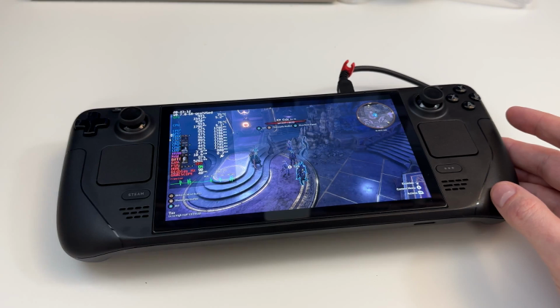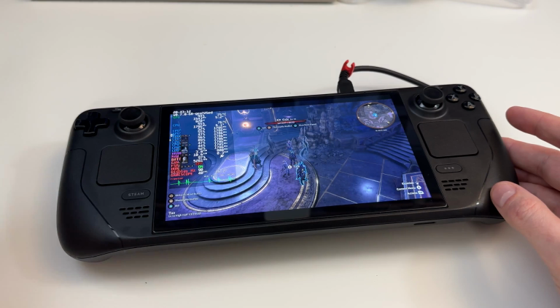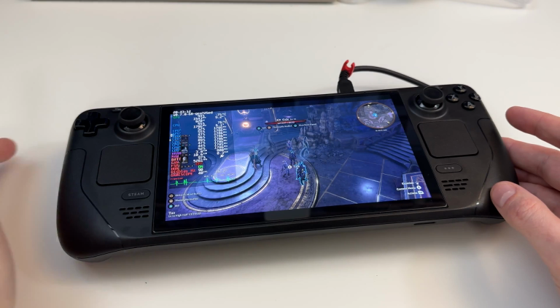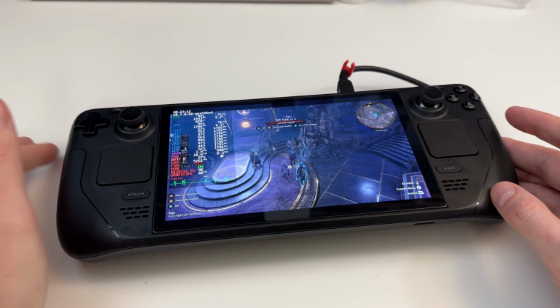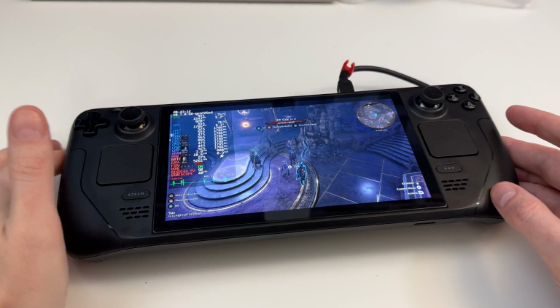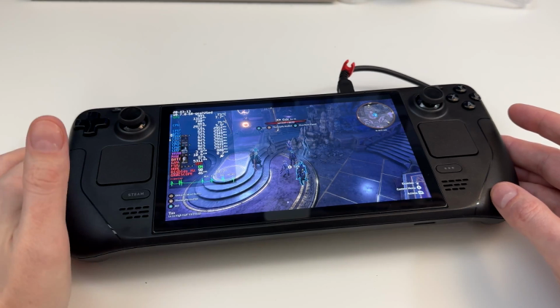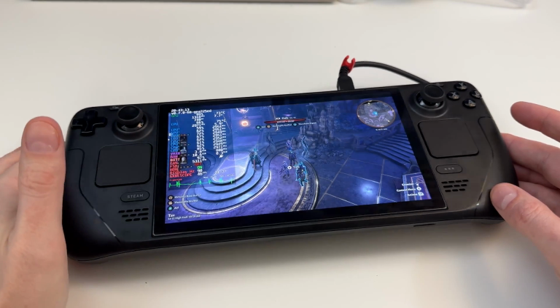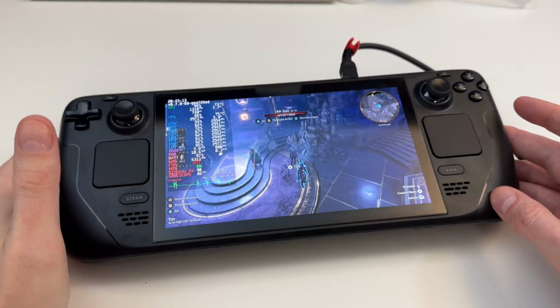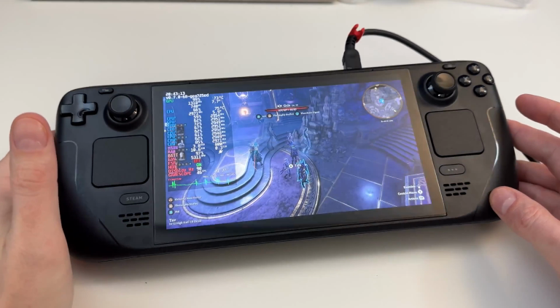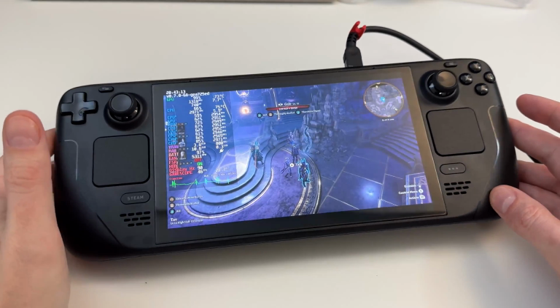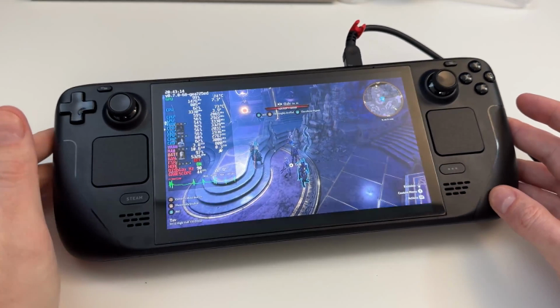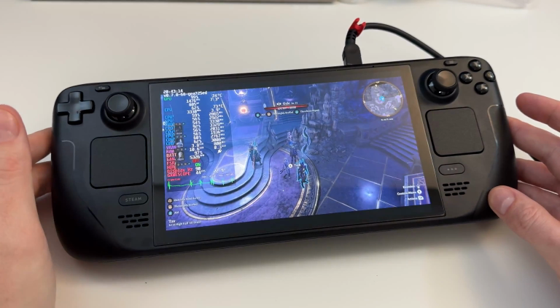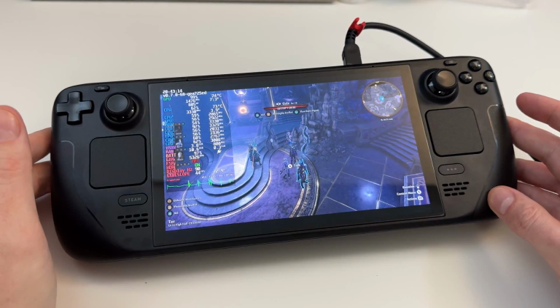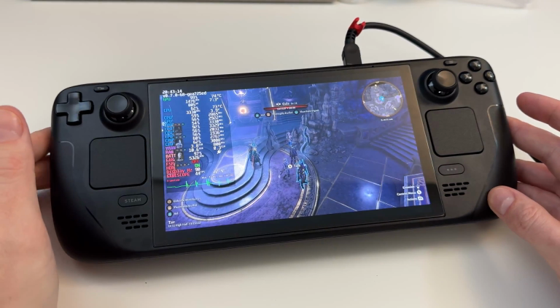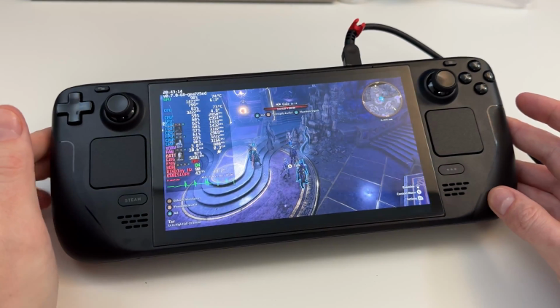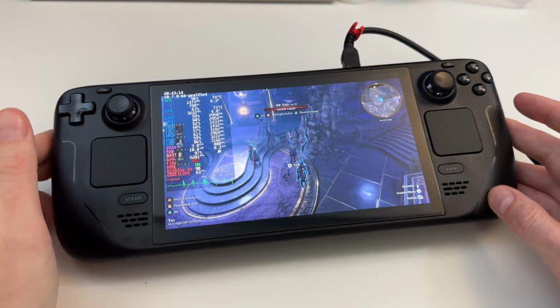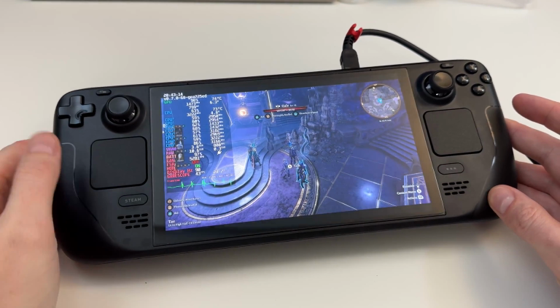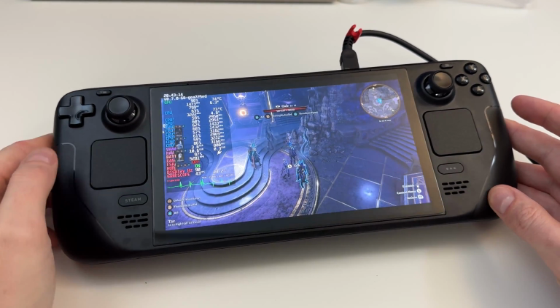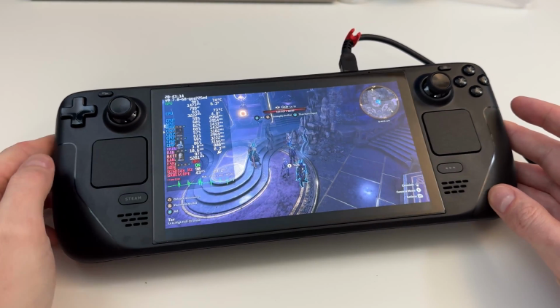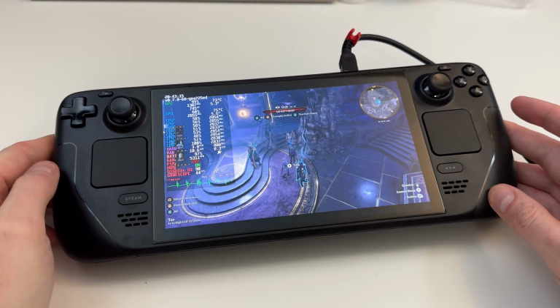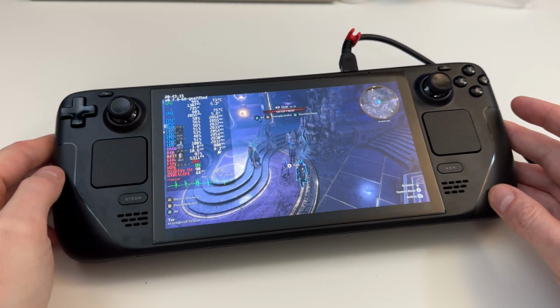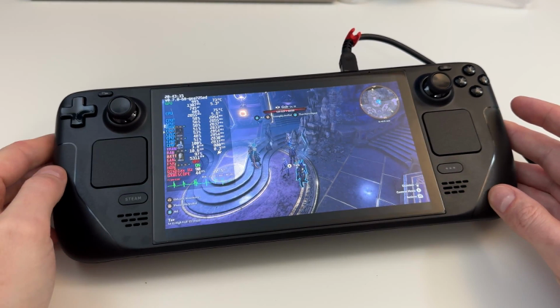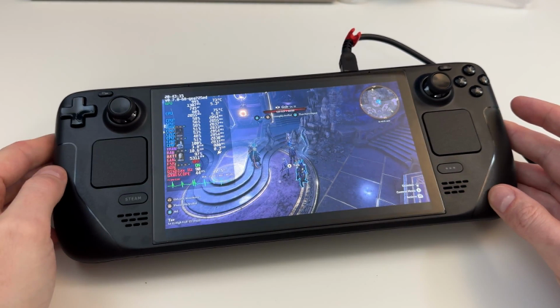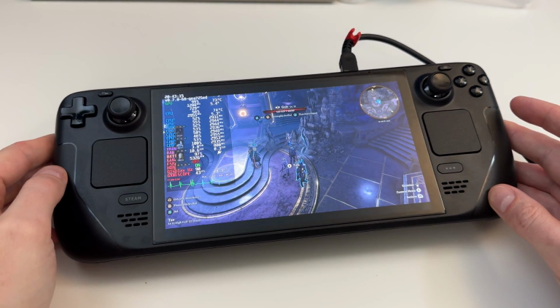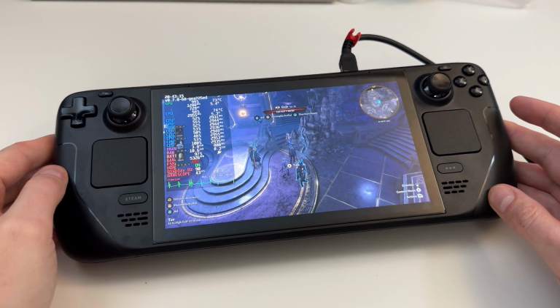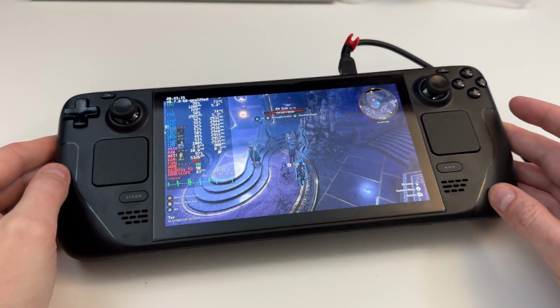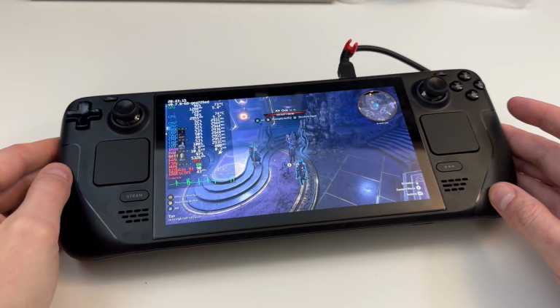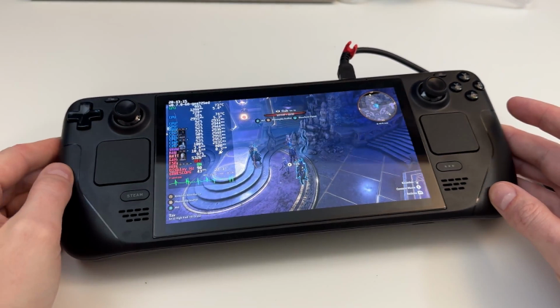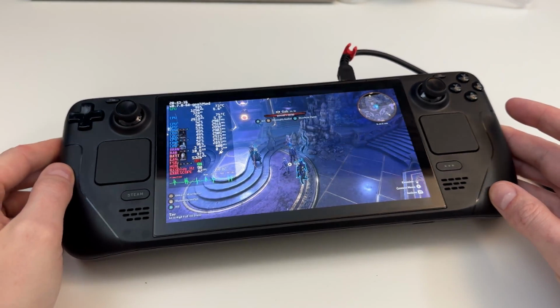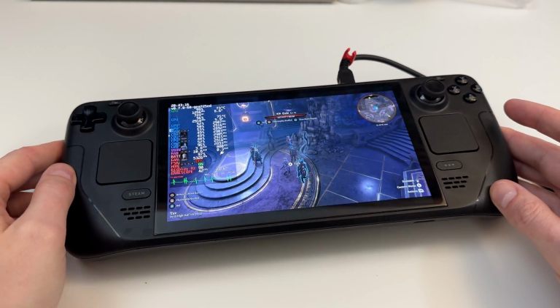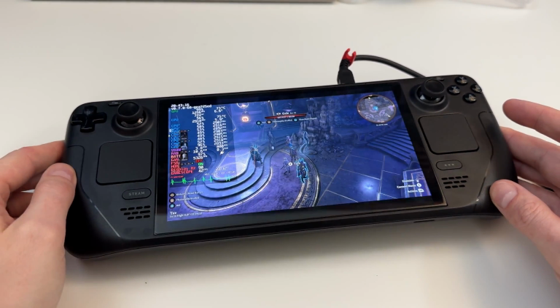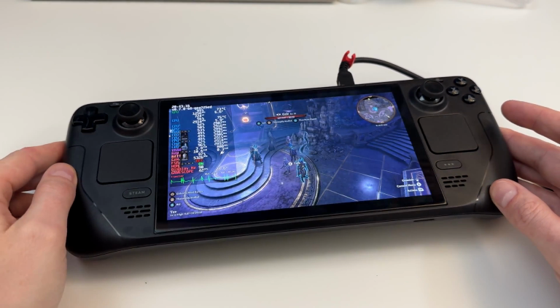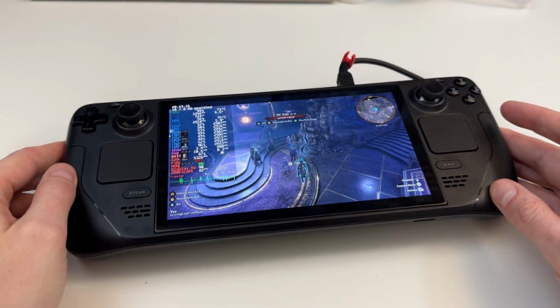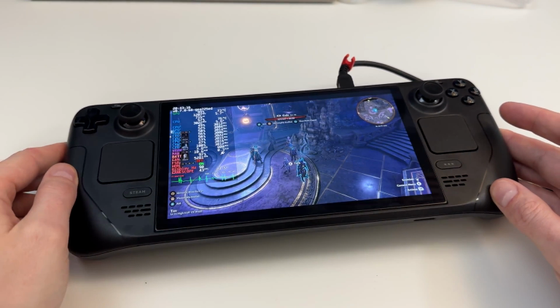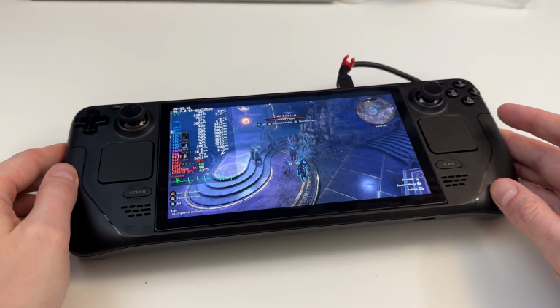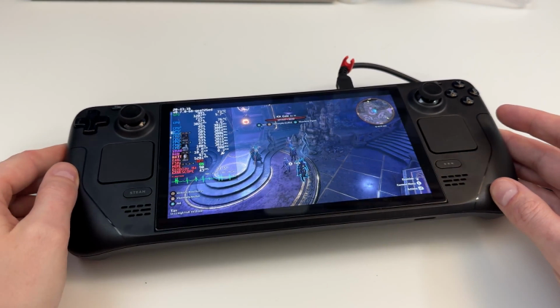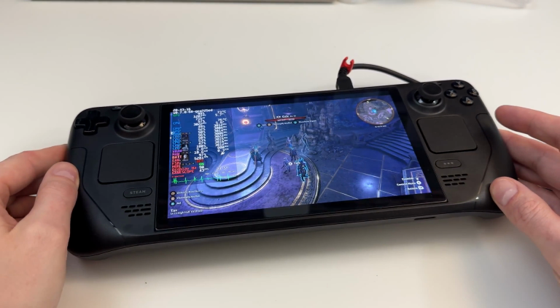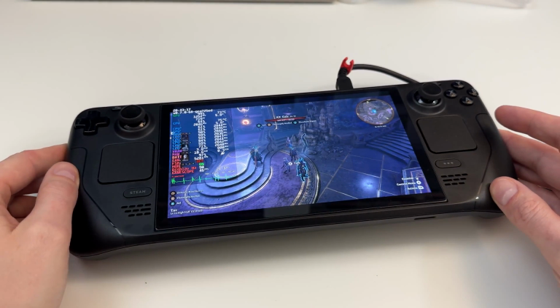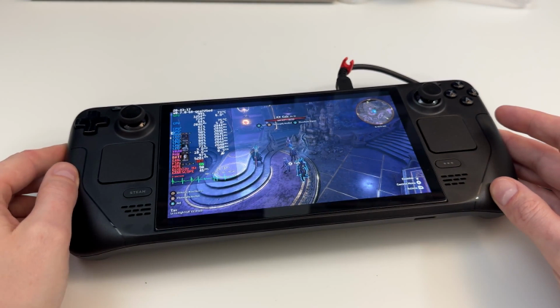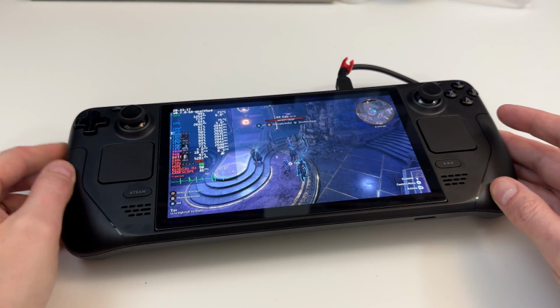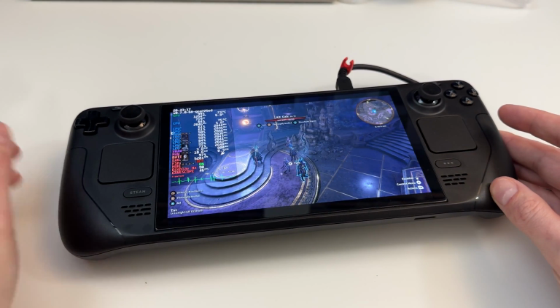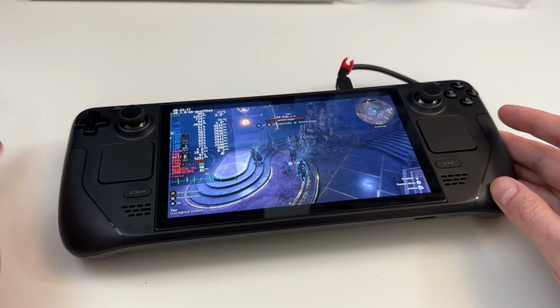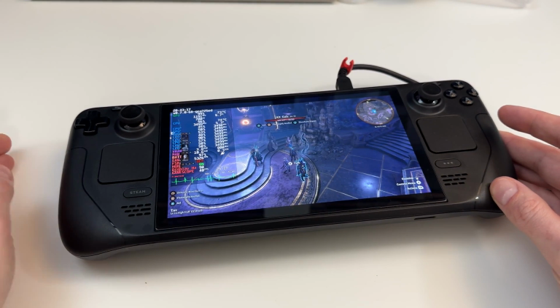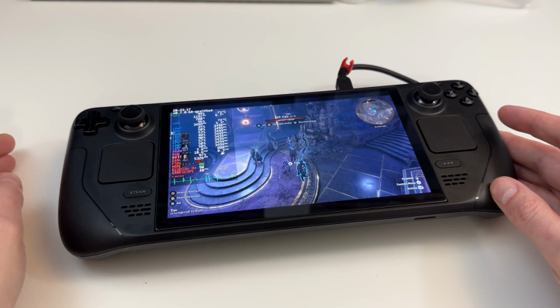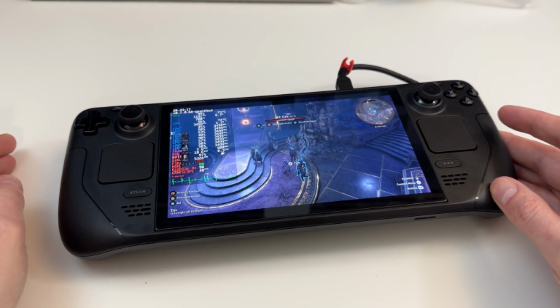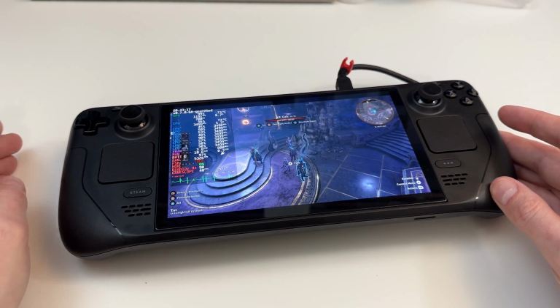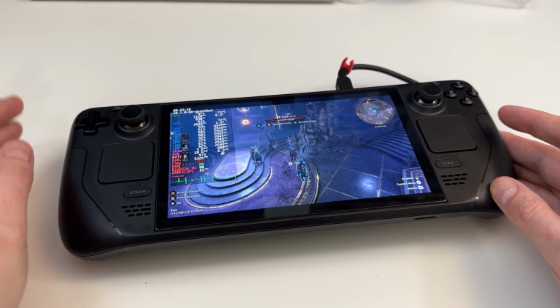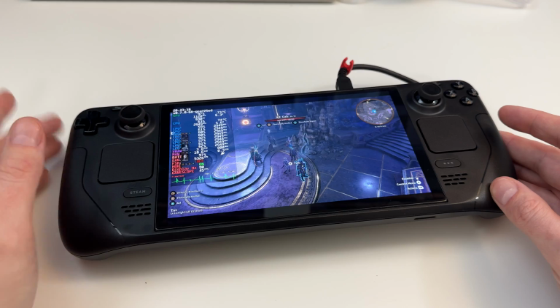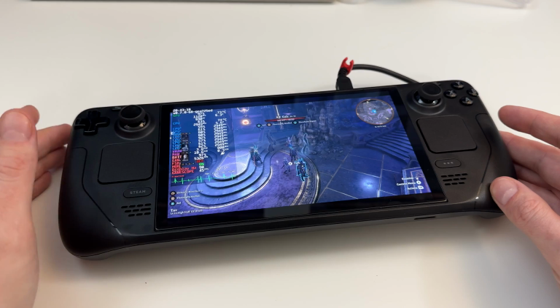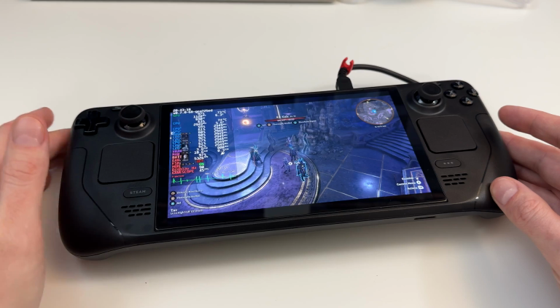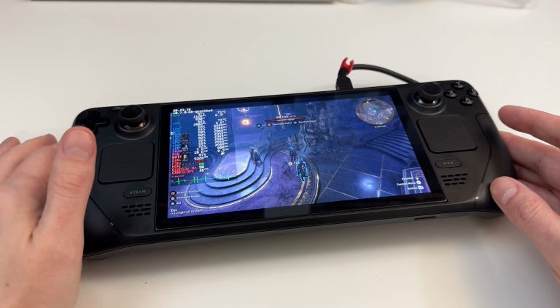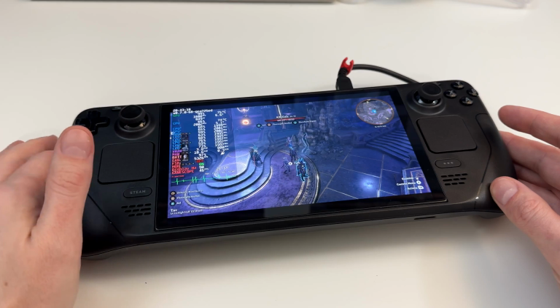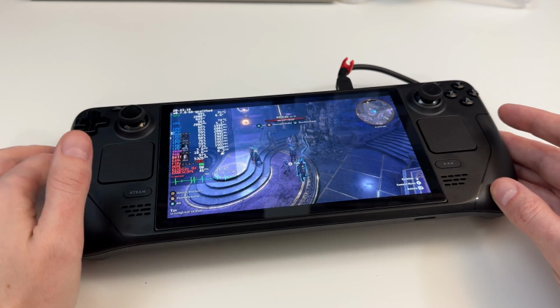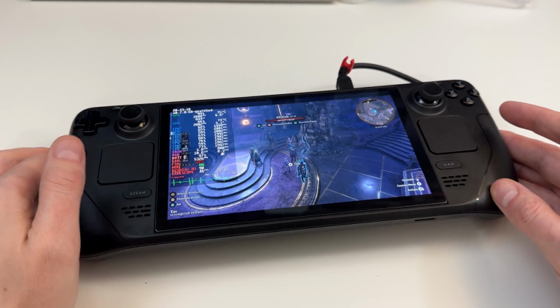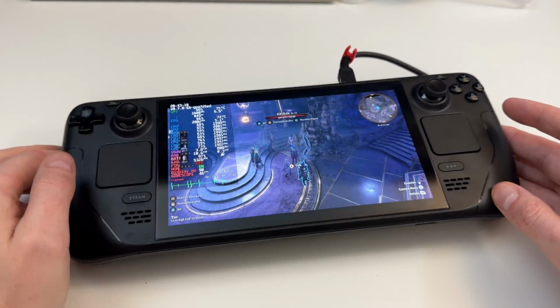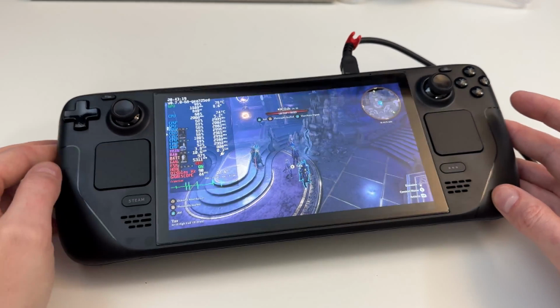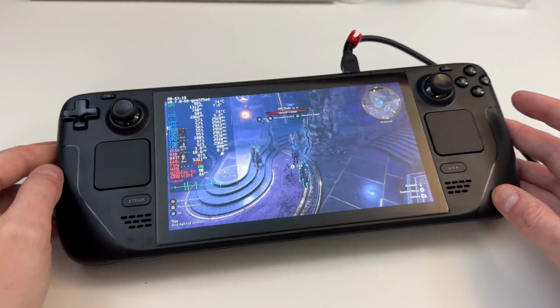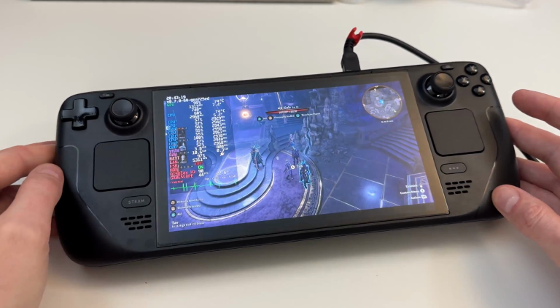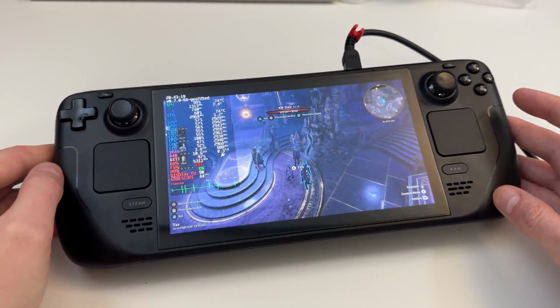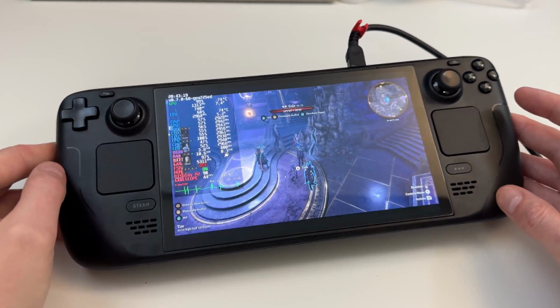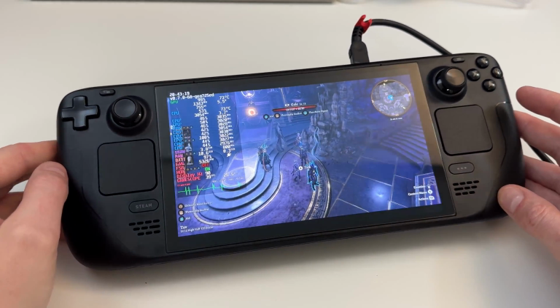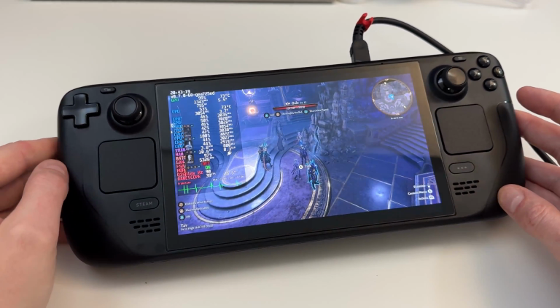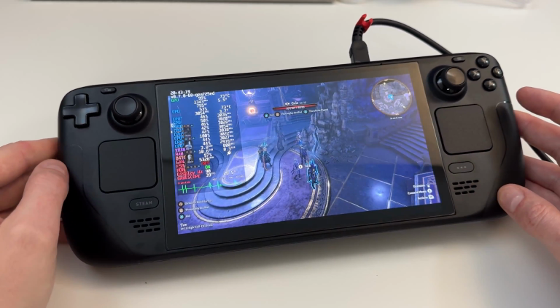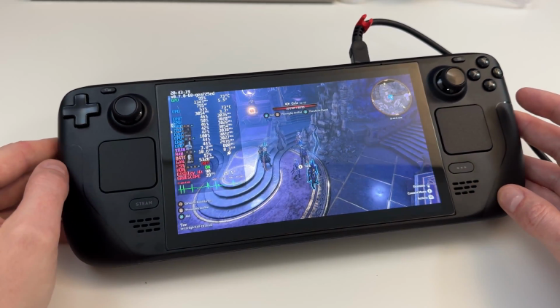This is my OLED Steam Deck. It's a brand new one. I've had it for a few days. I've been doing testing against the original Steam Deck, the ROG Ally, and the Legion Go.